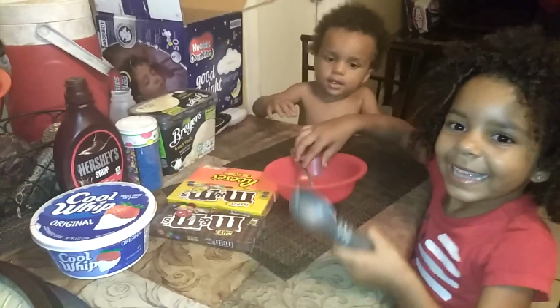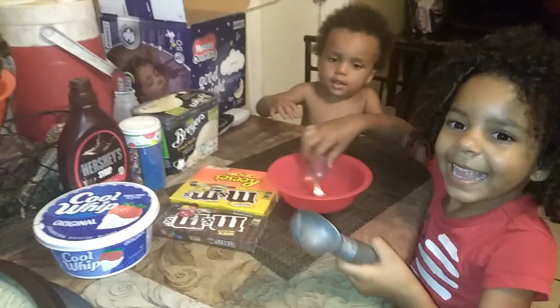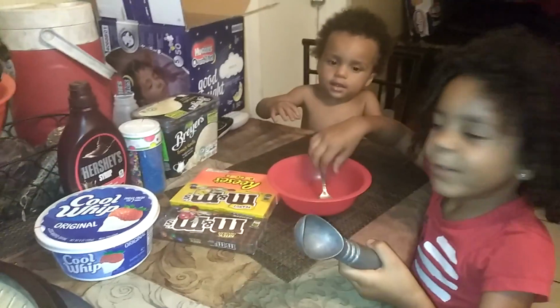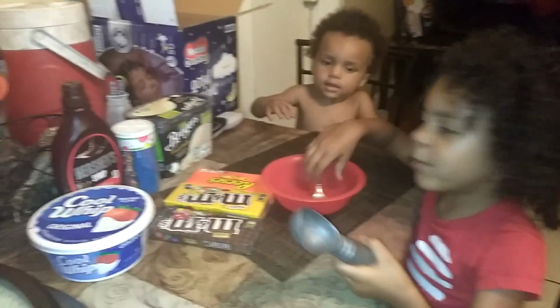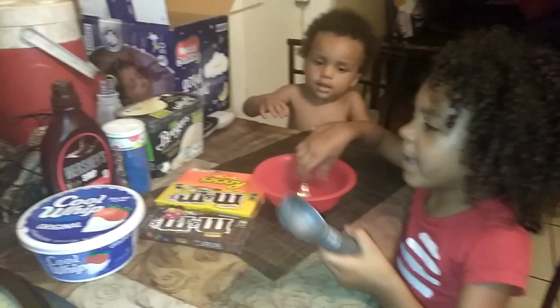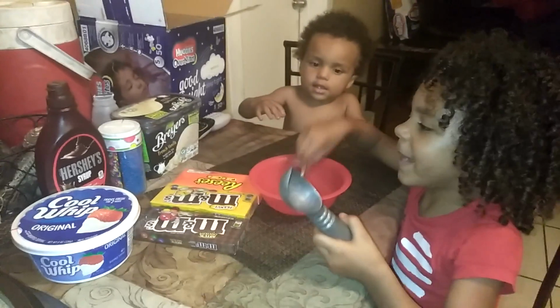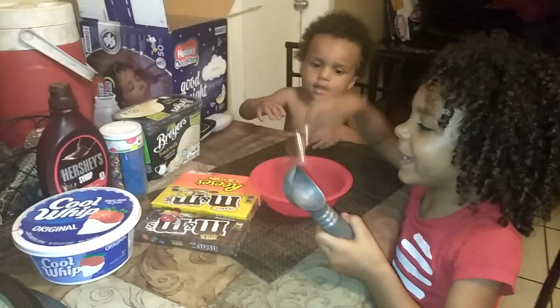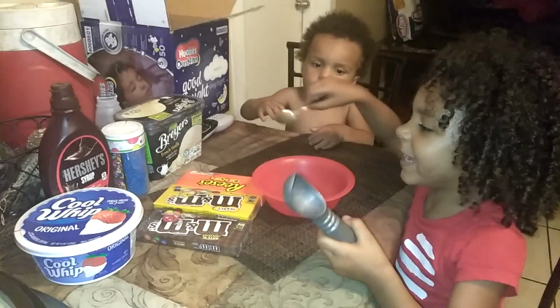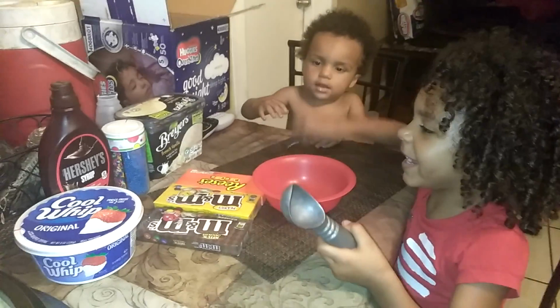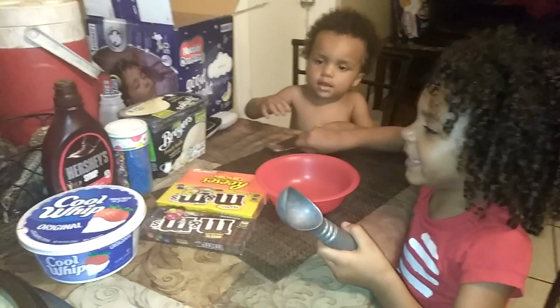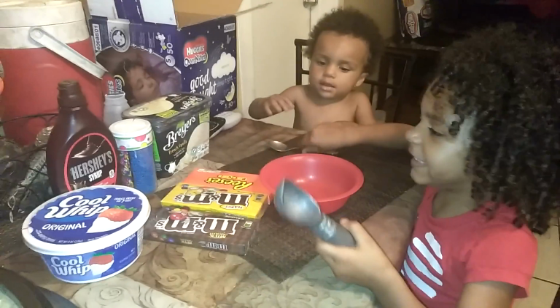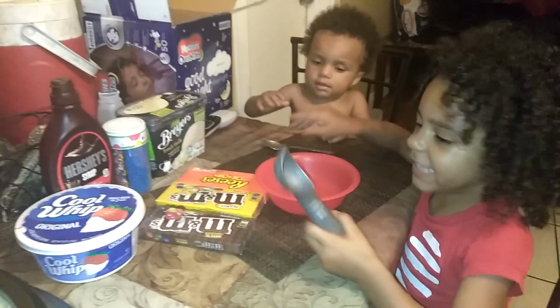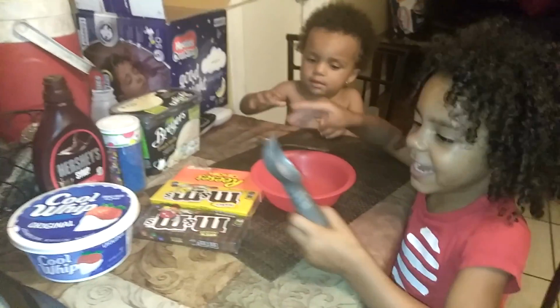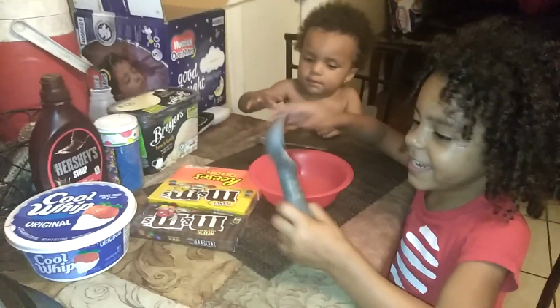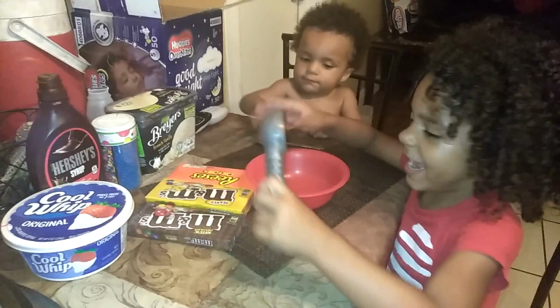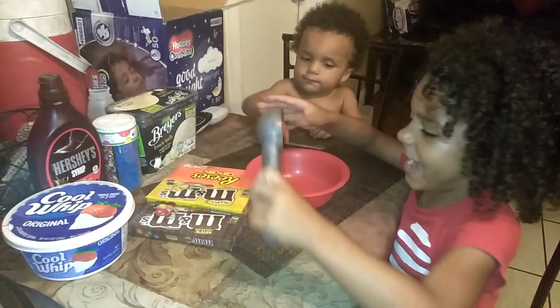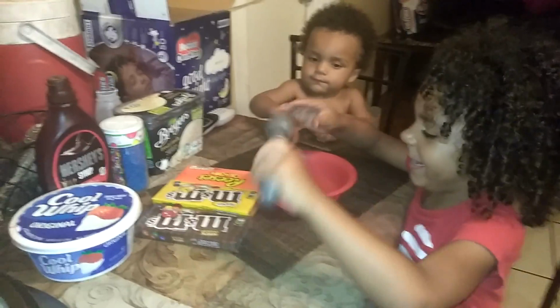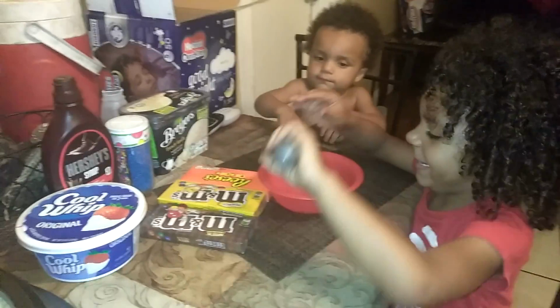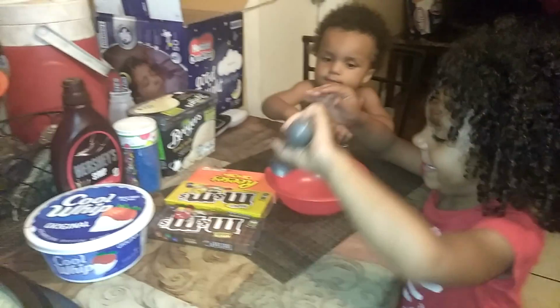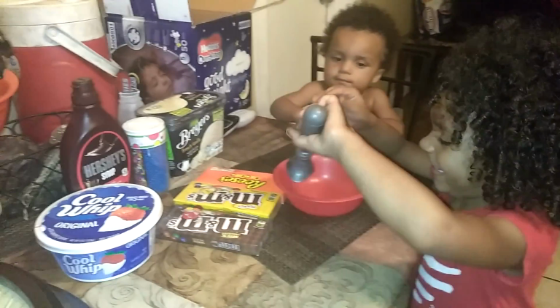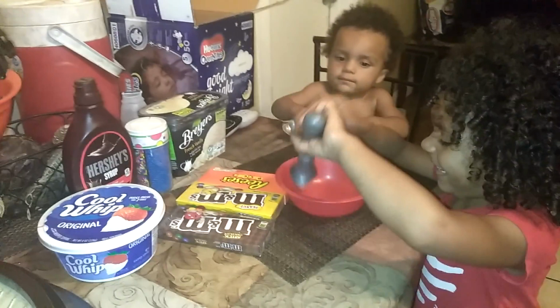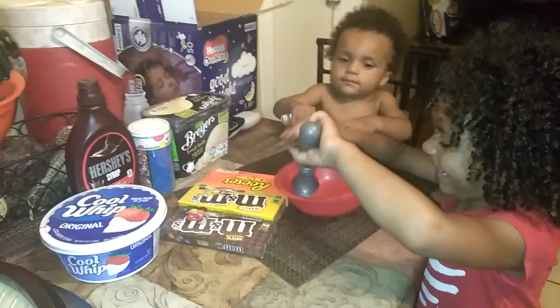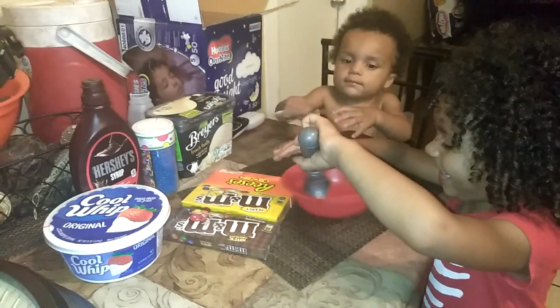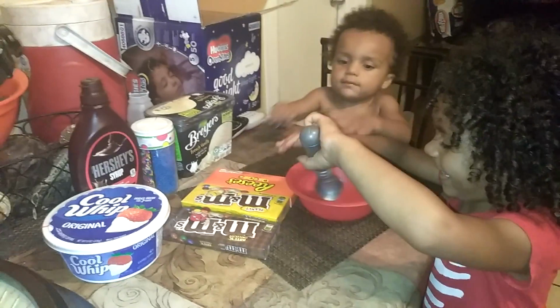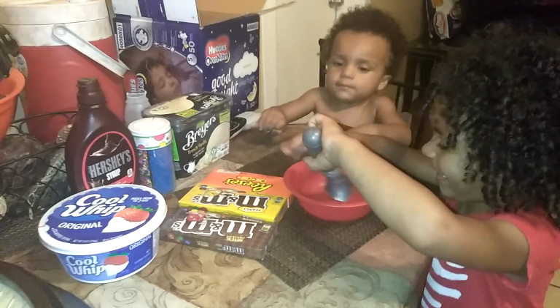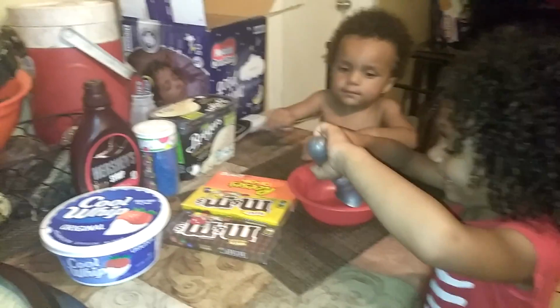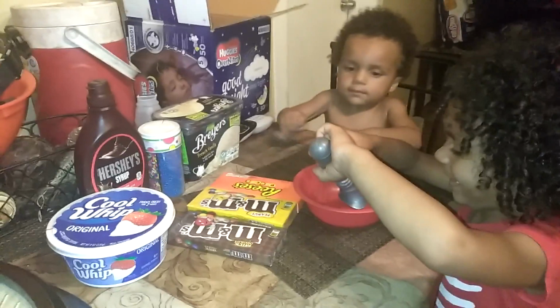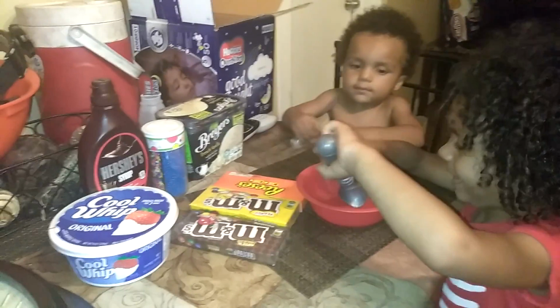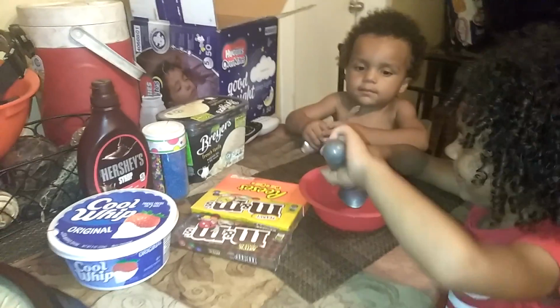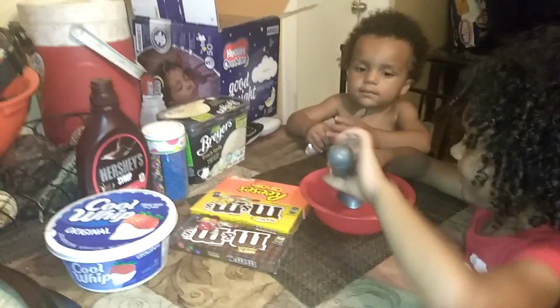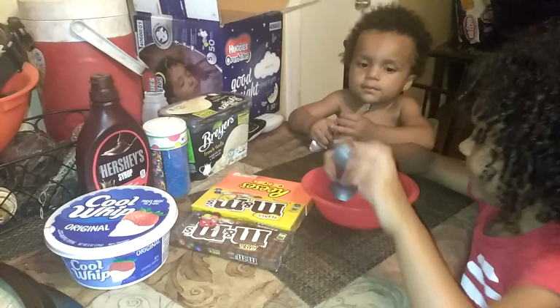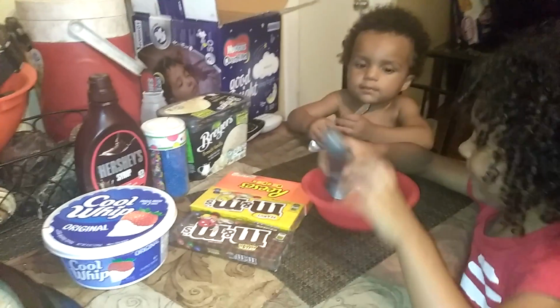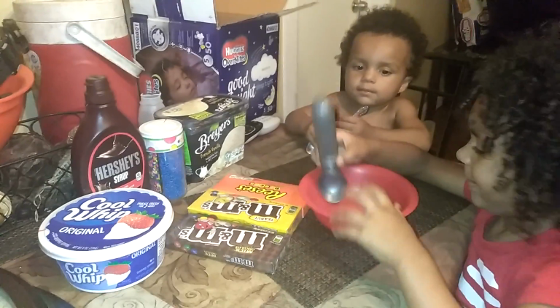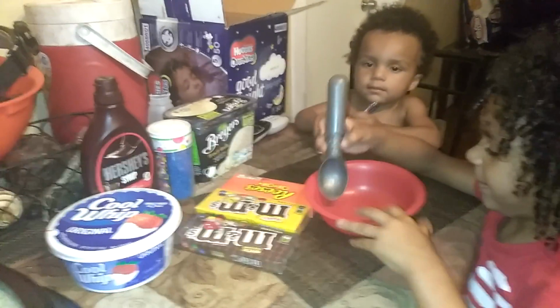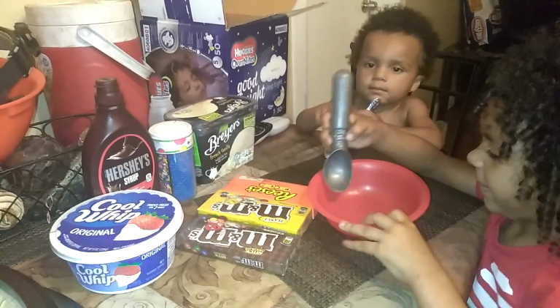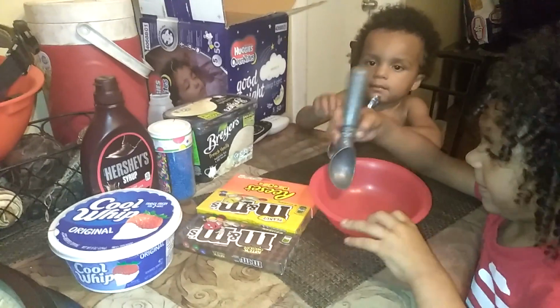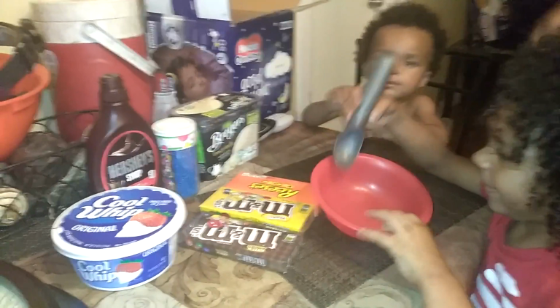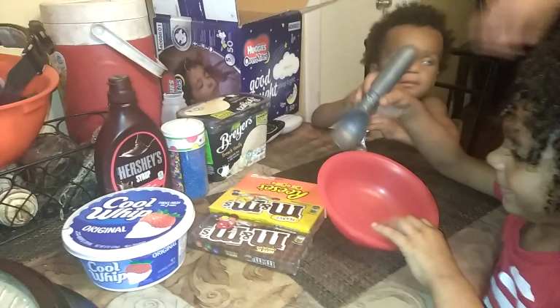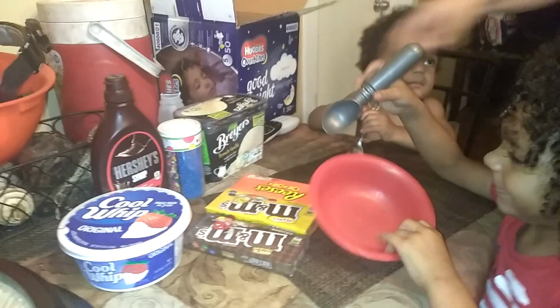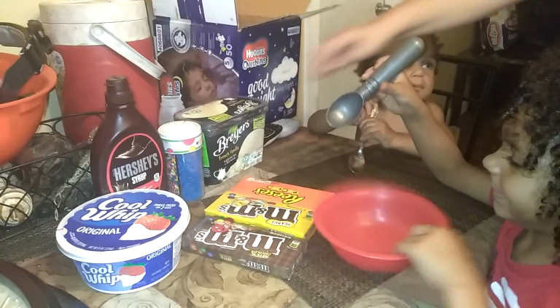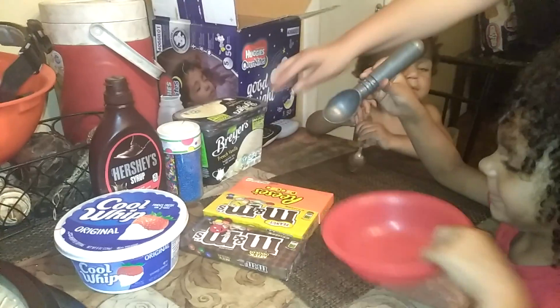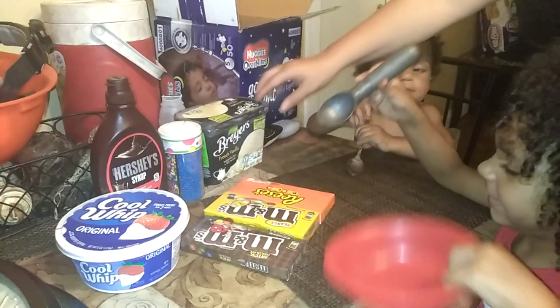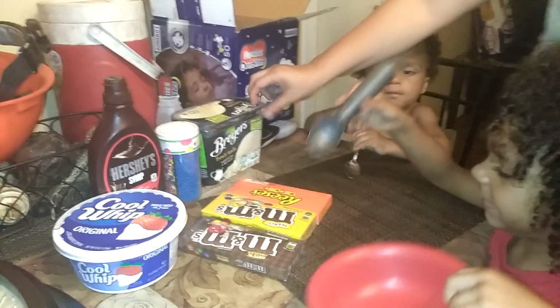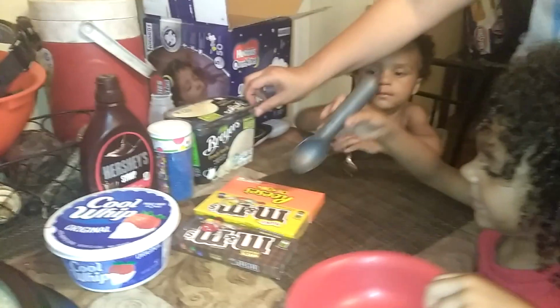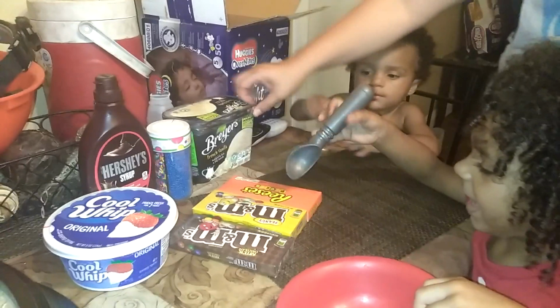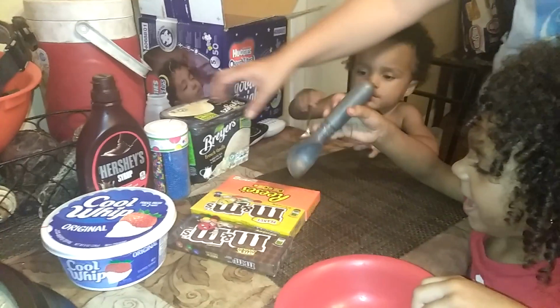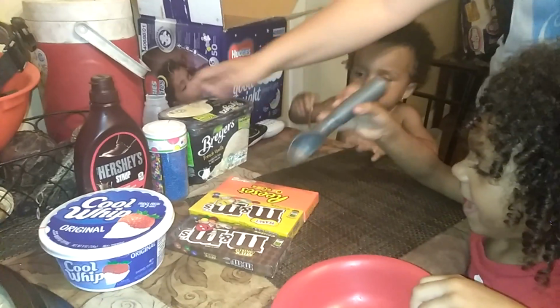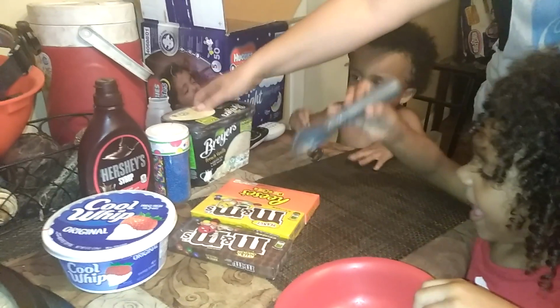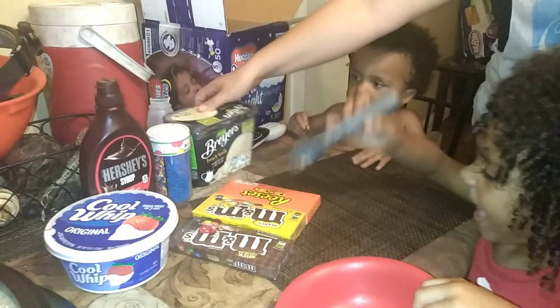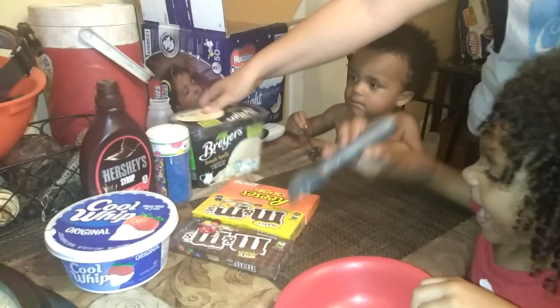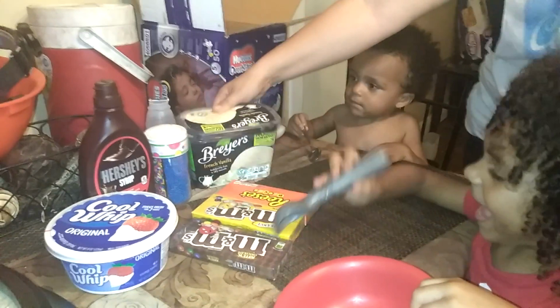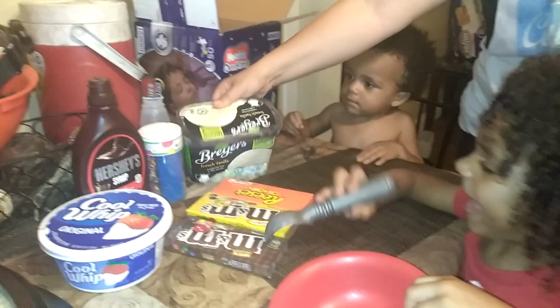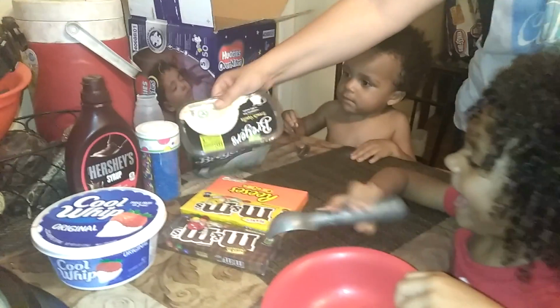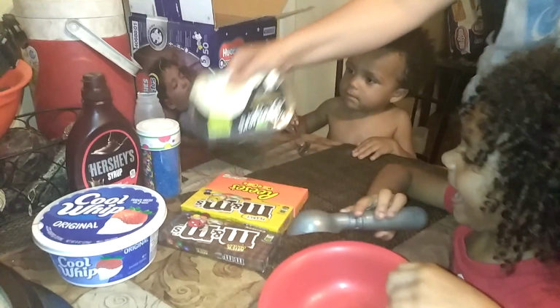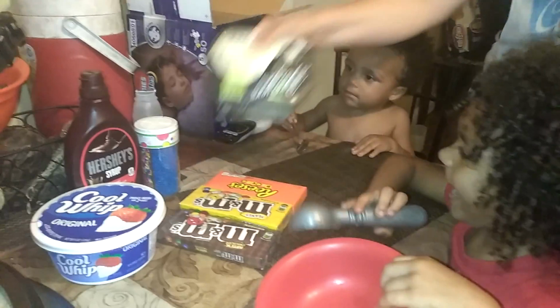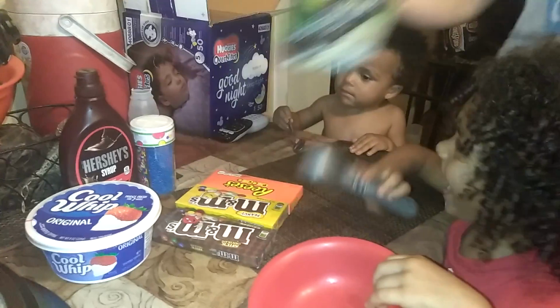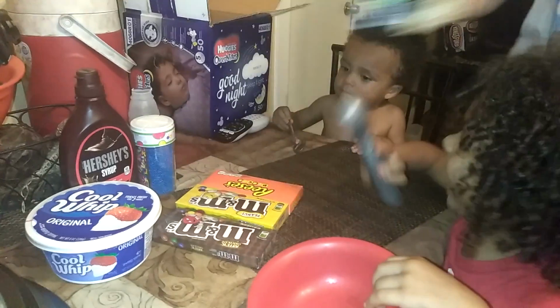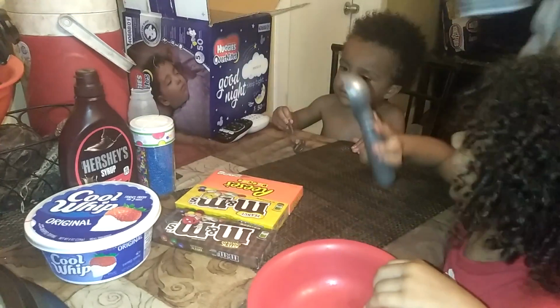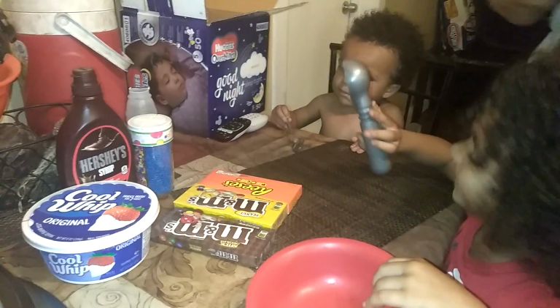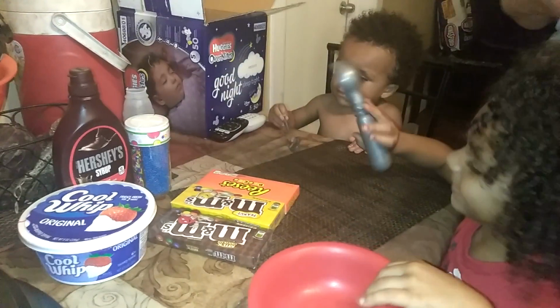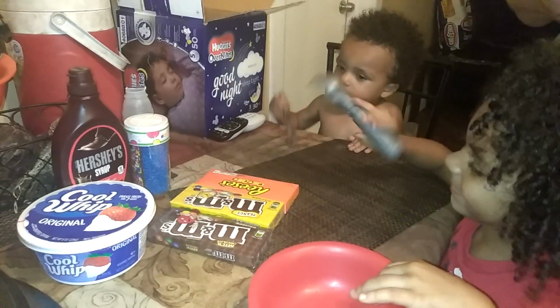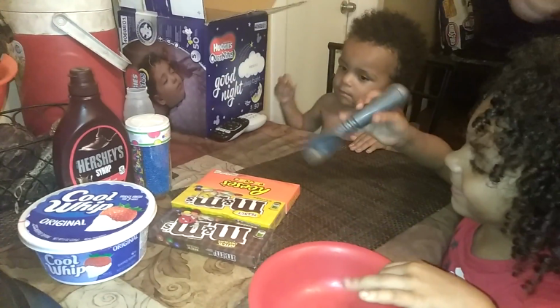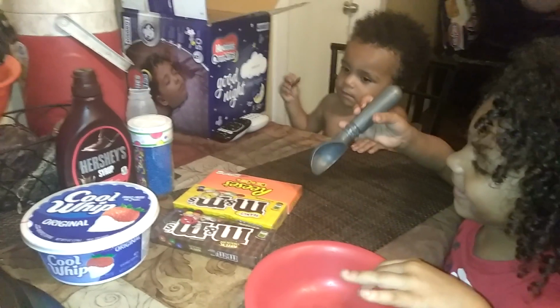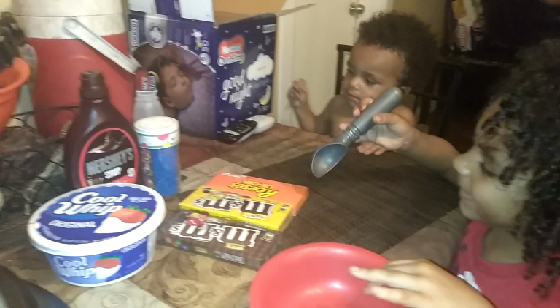We're making a sundae! Oh yeah, what do we have? What's all the ingredients? Ice cream.